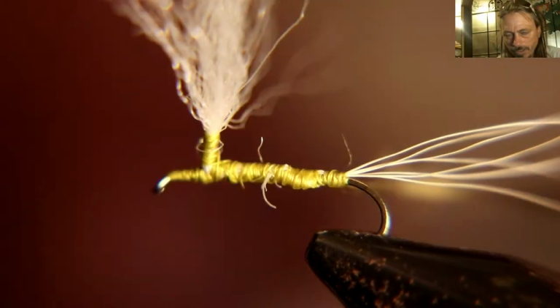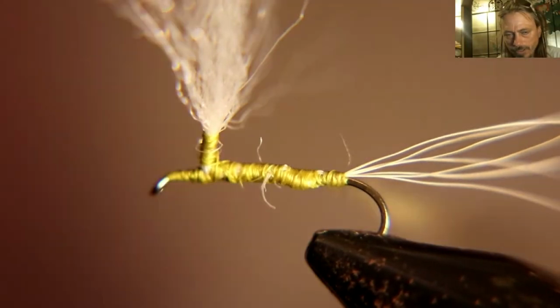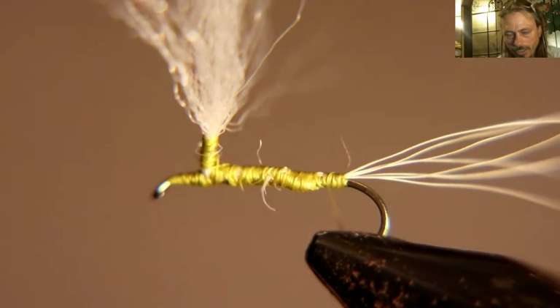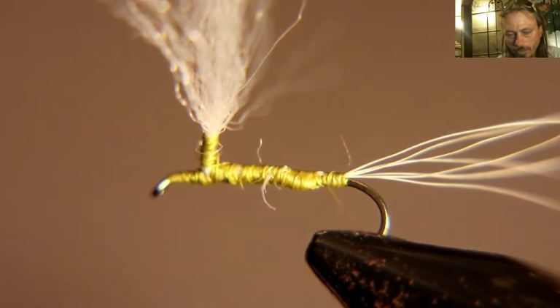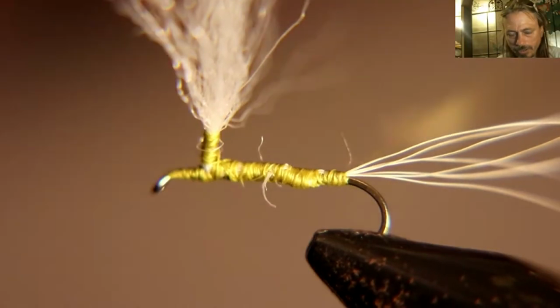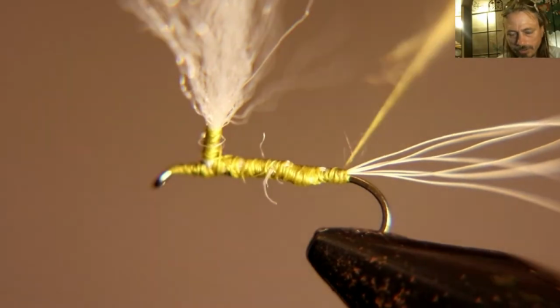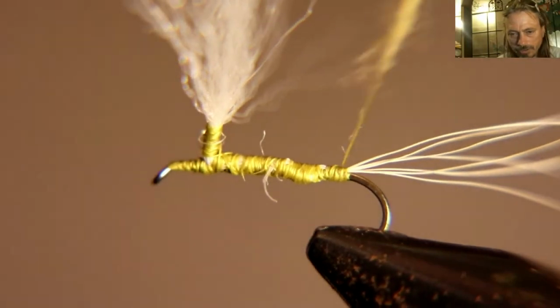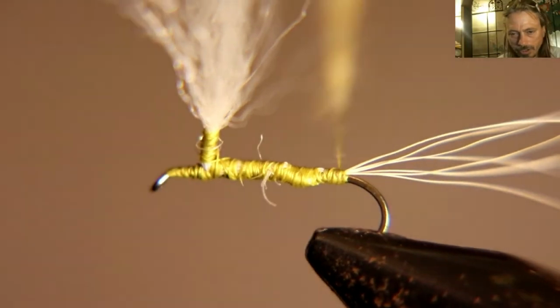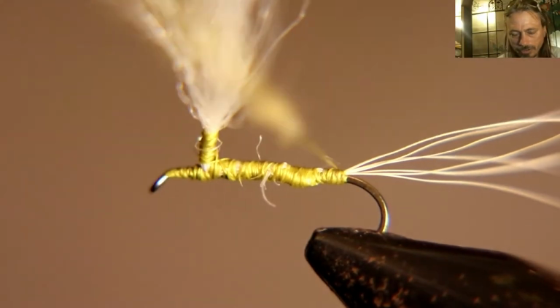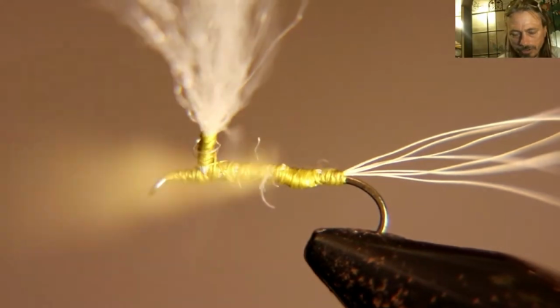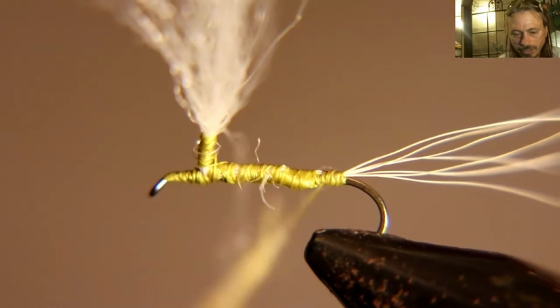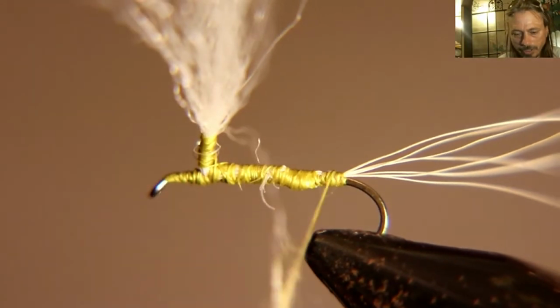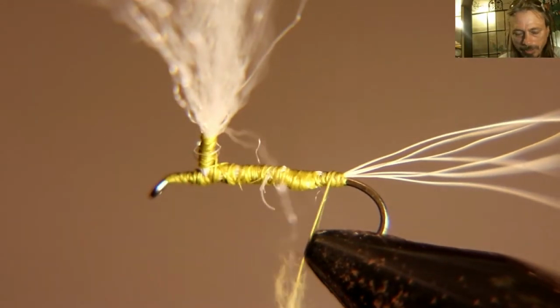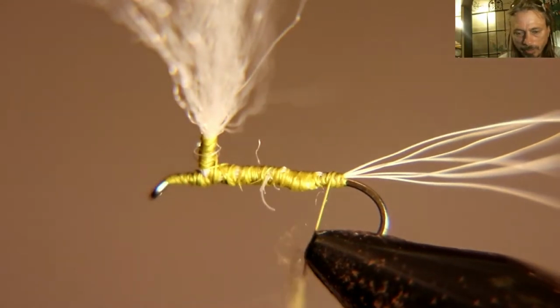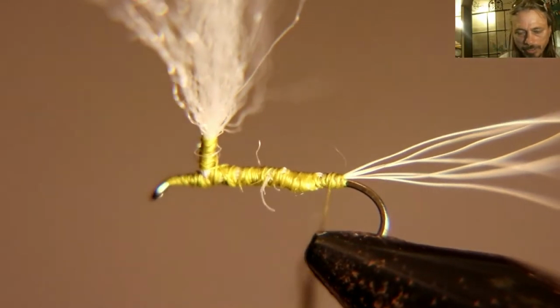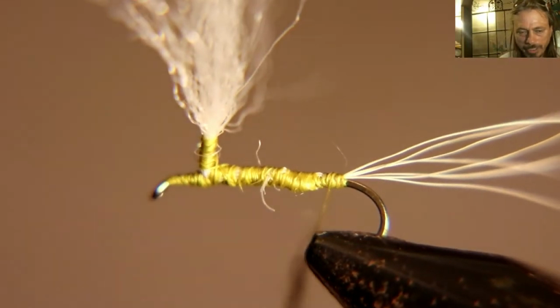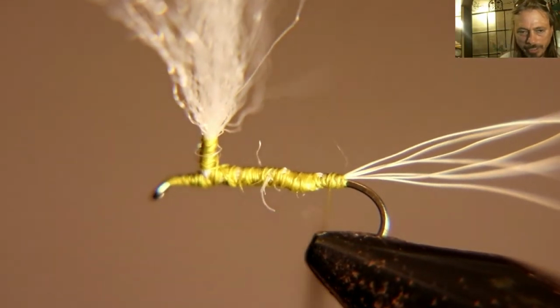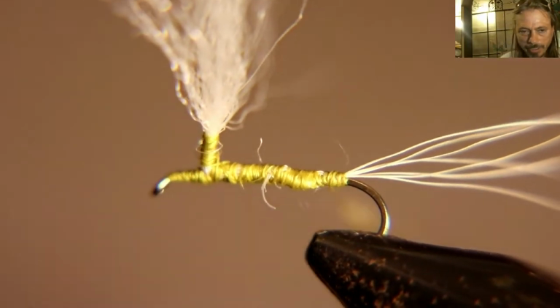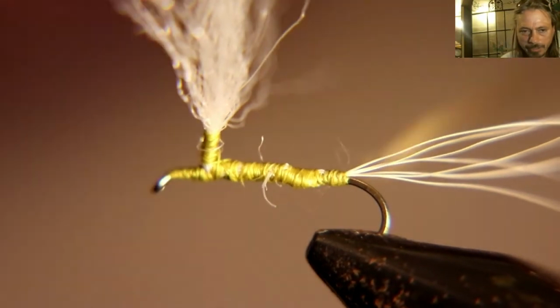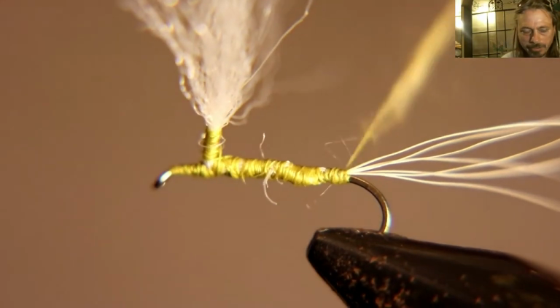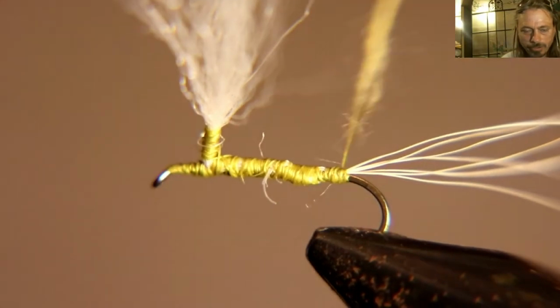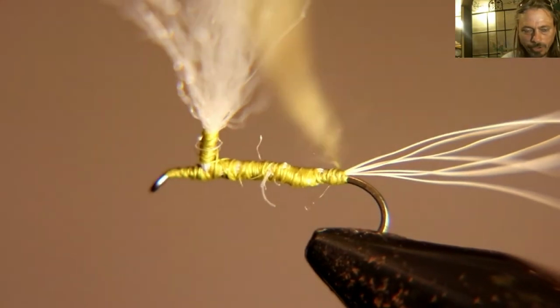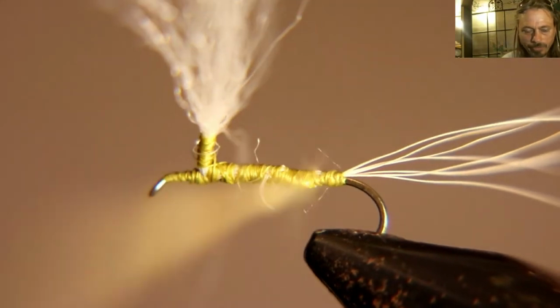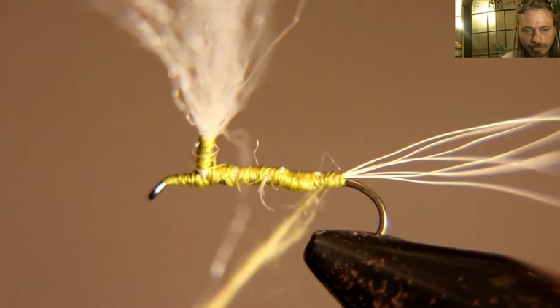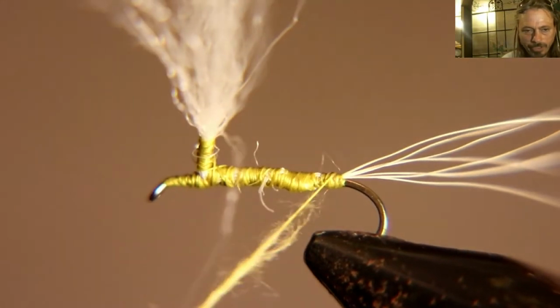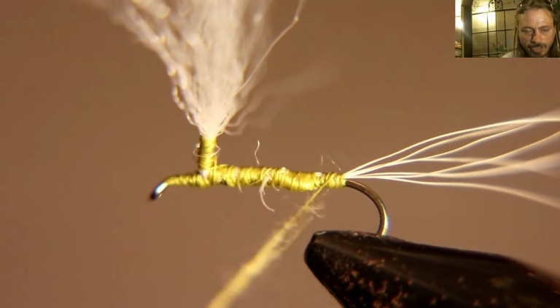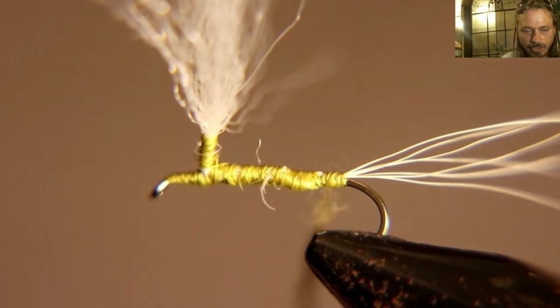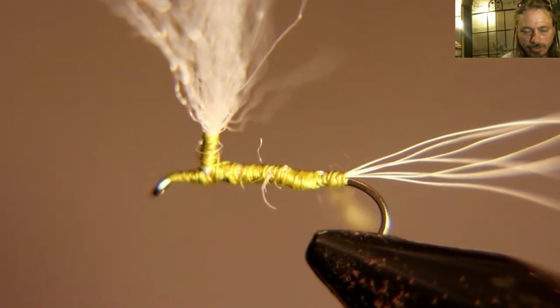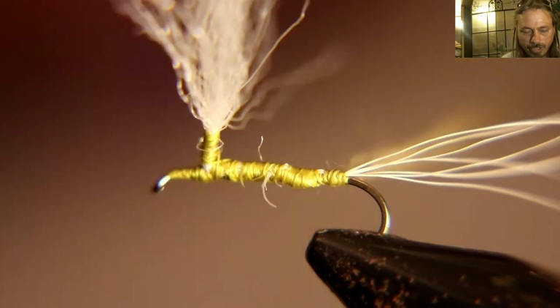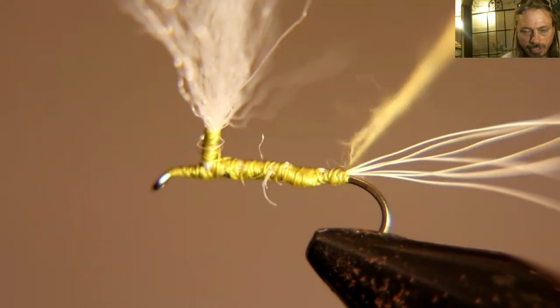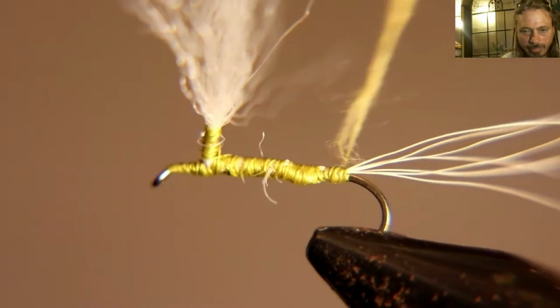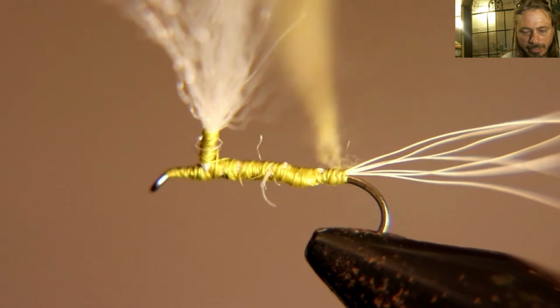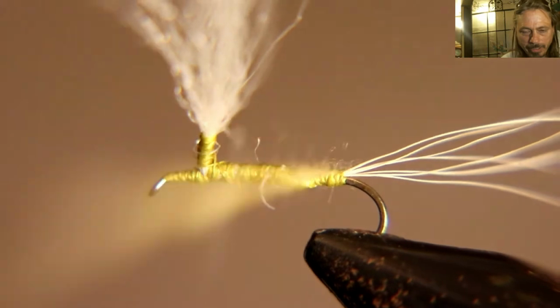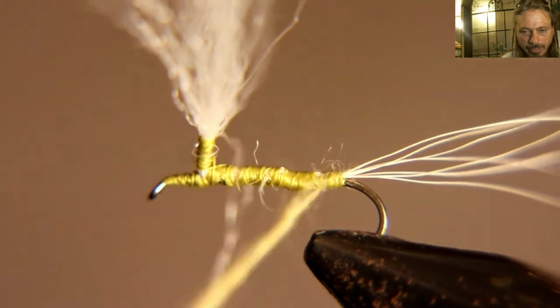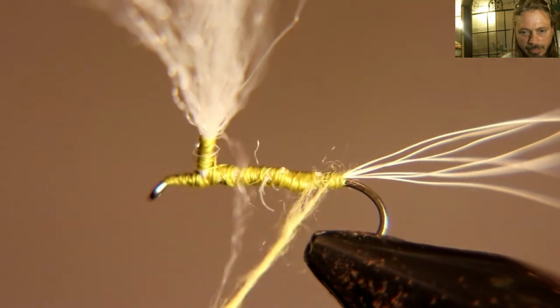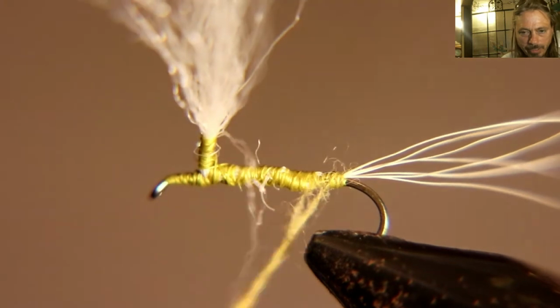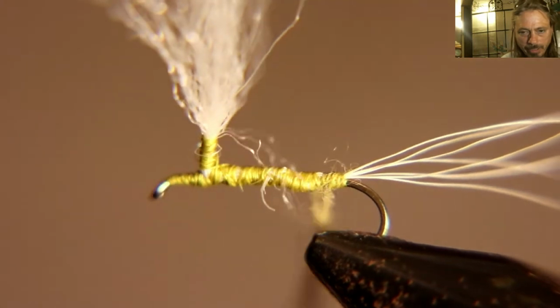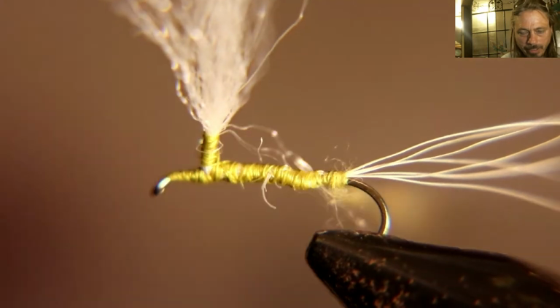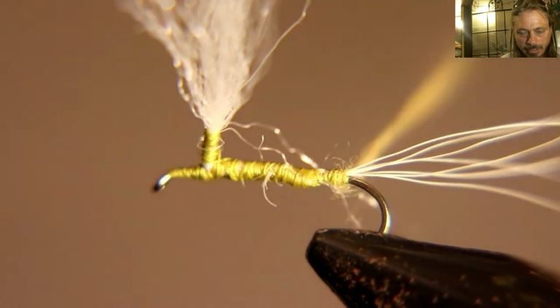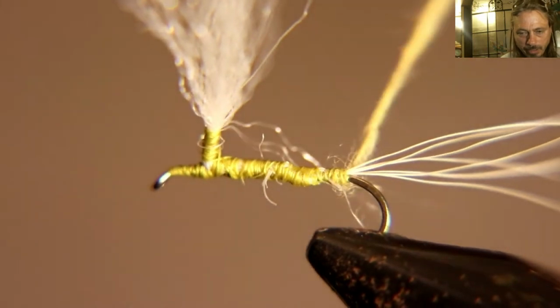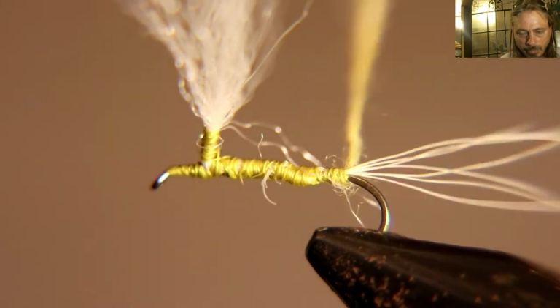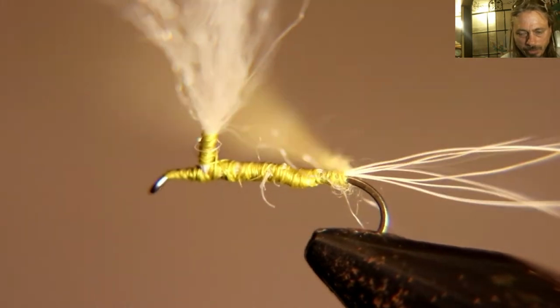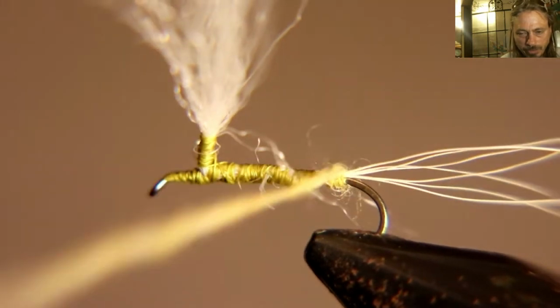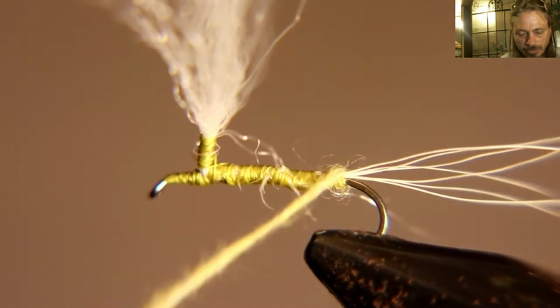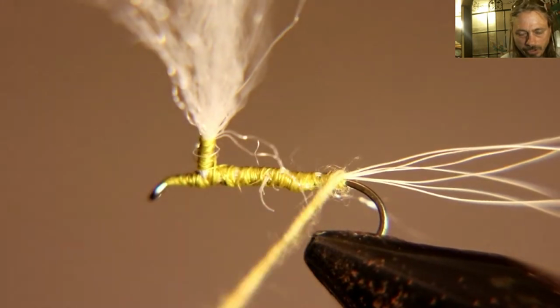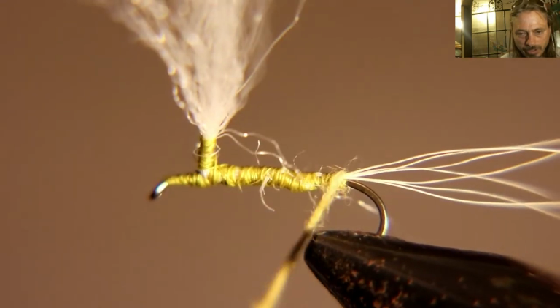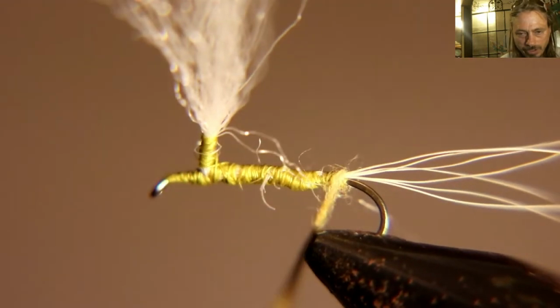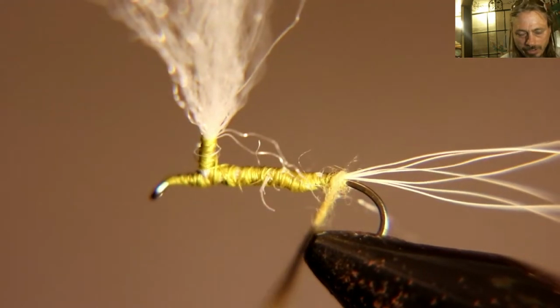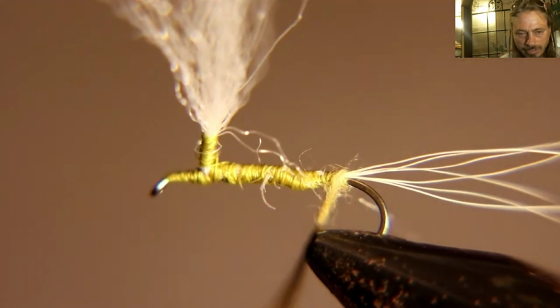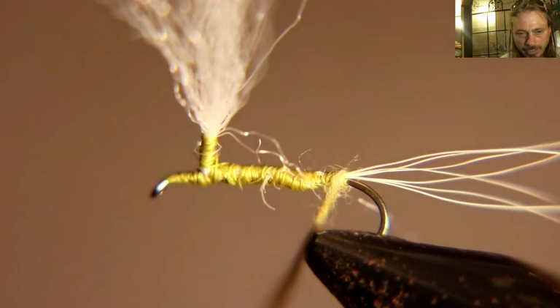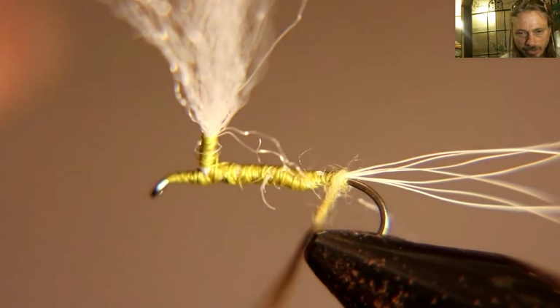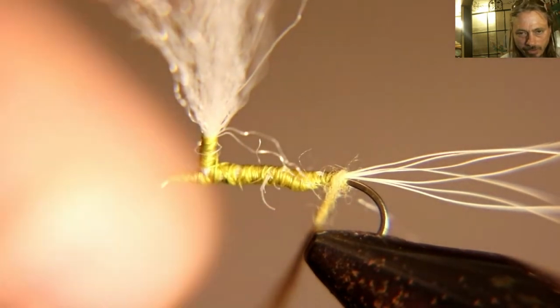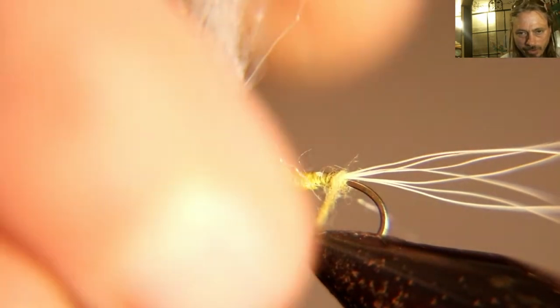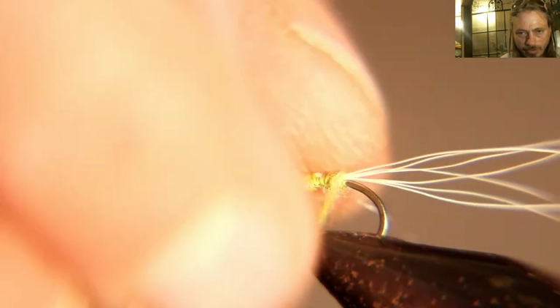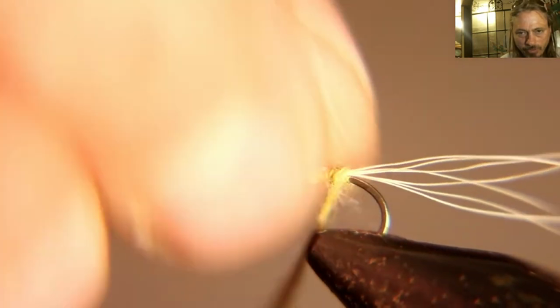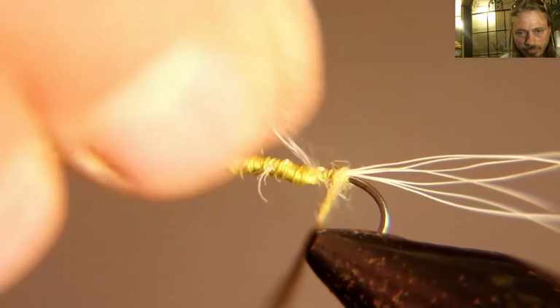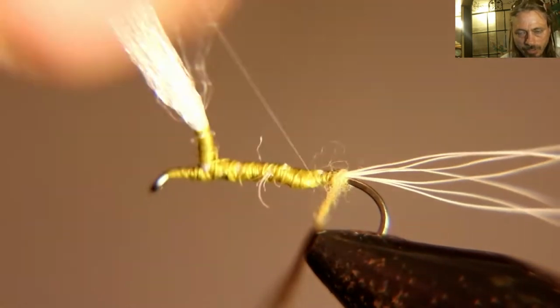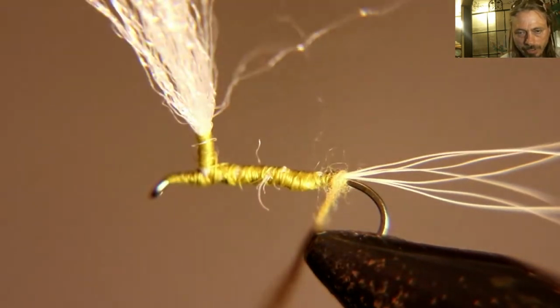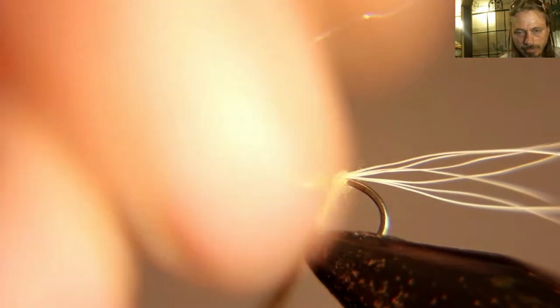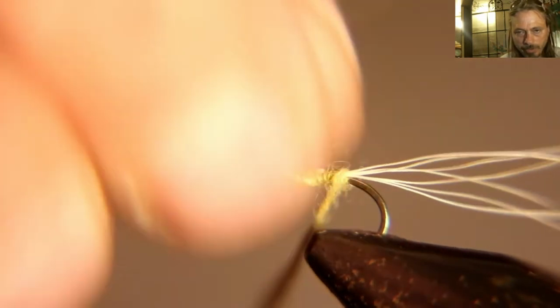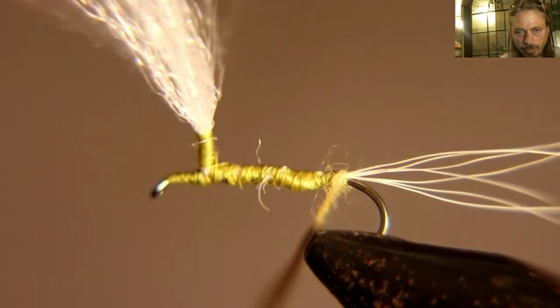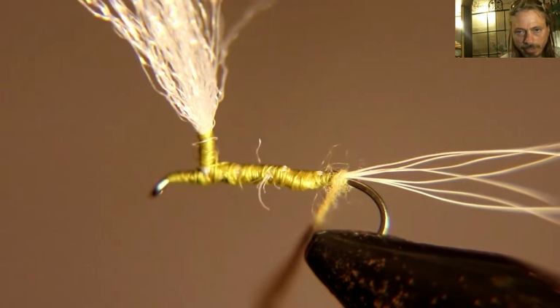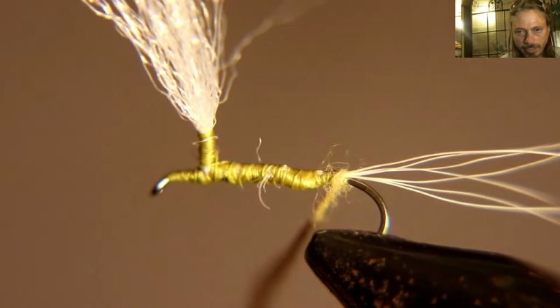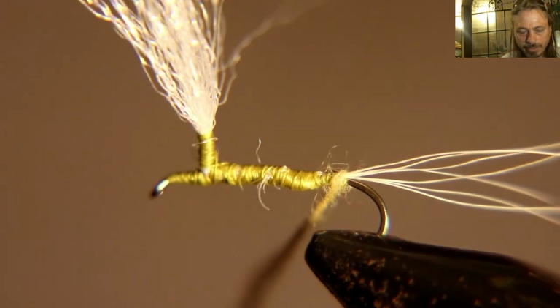Now we're going to start dubbing. We've got a sulfur yellow dubbing and we're going to start at the tail and go right up to the wing.